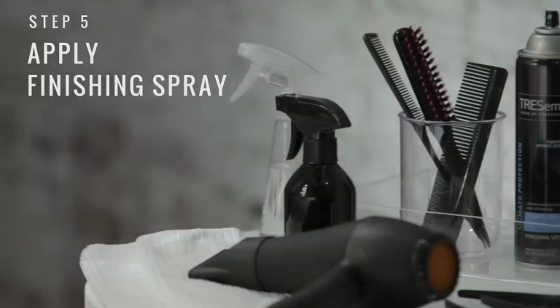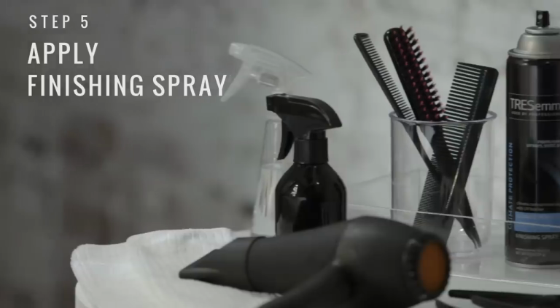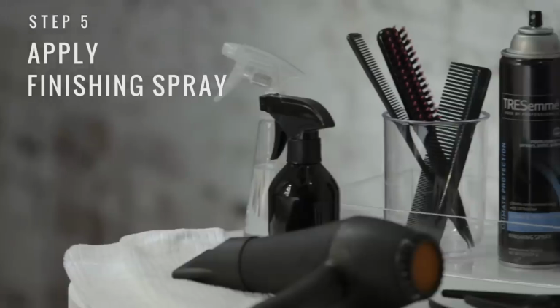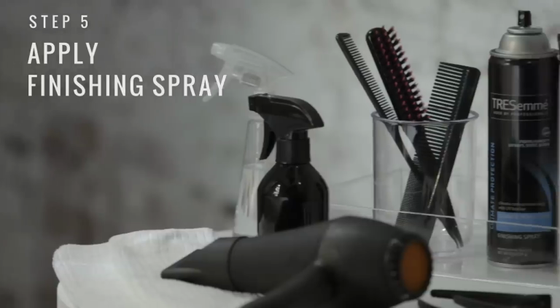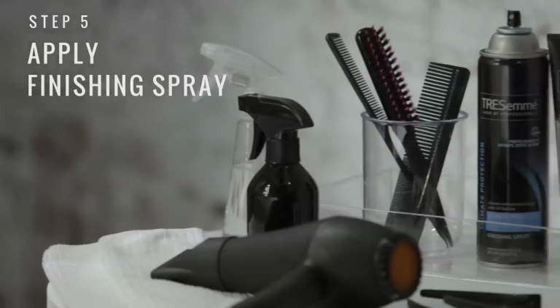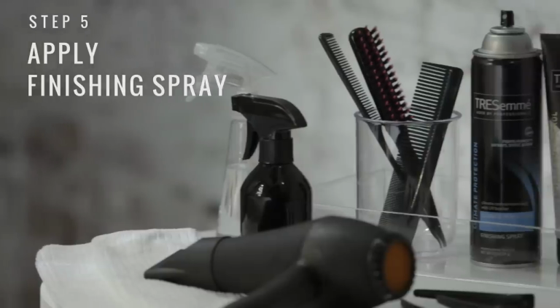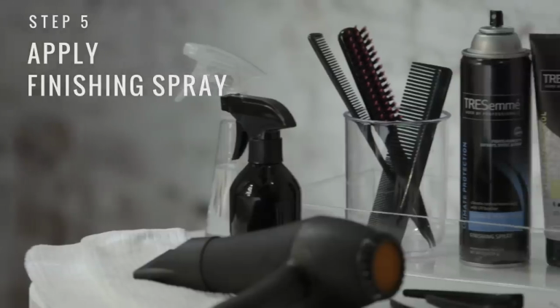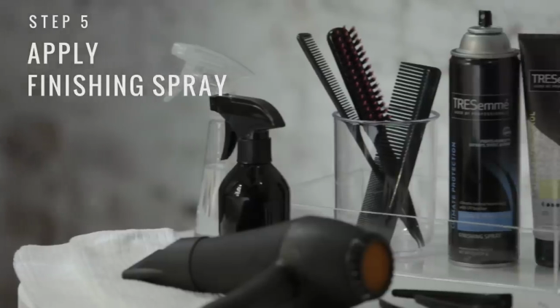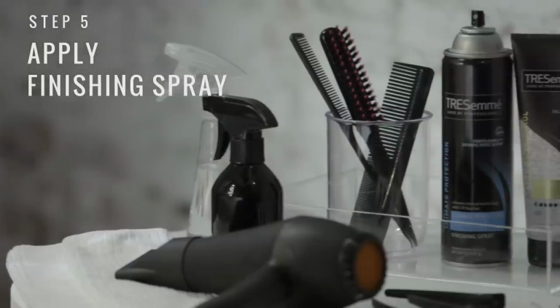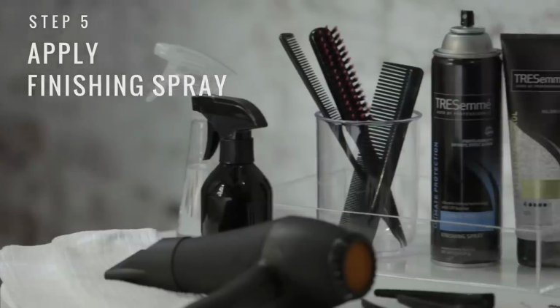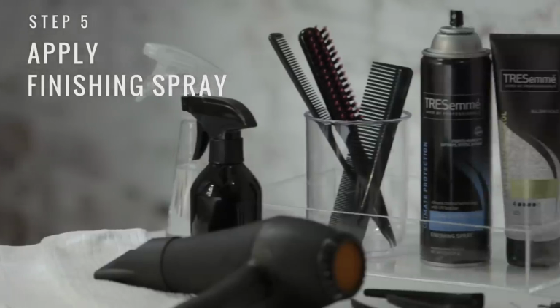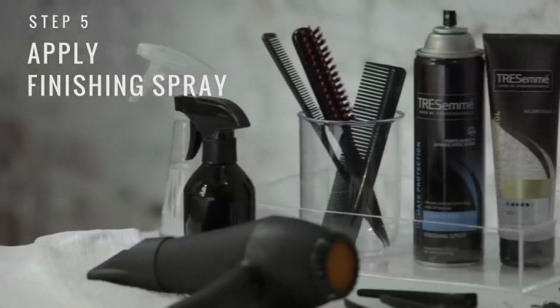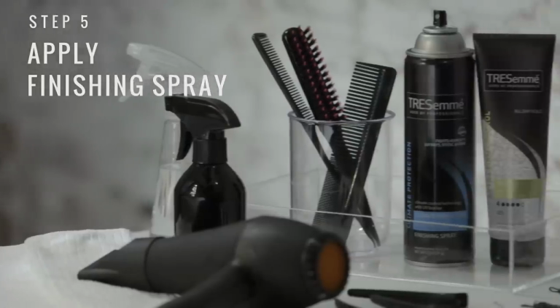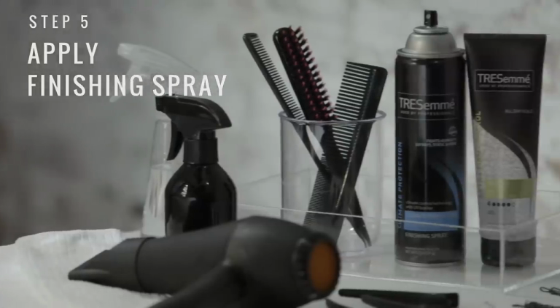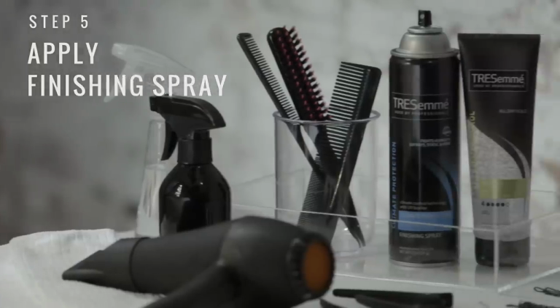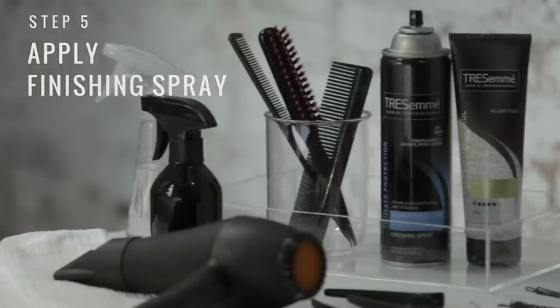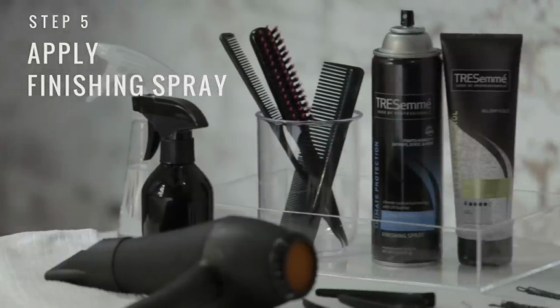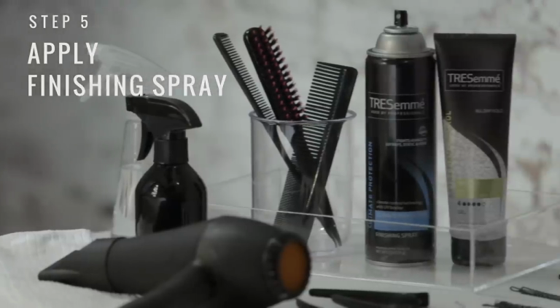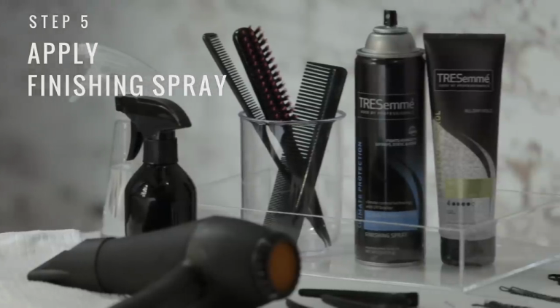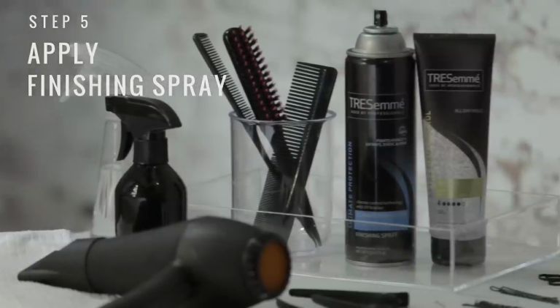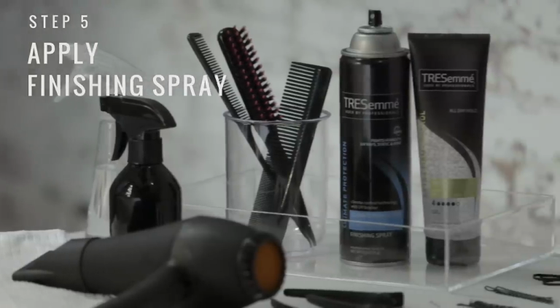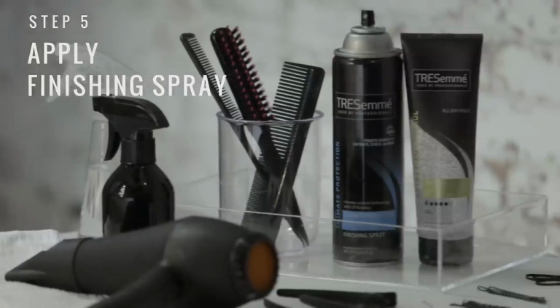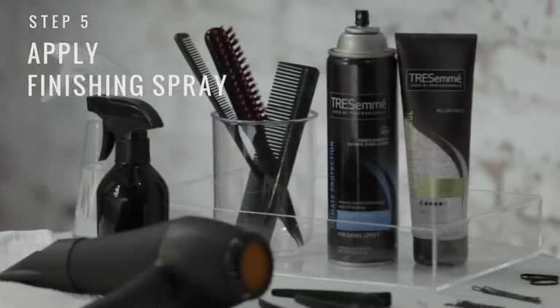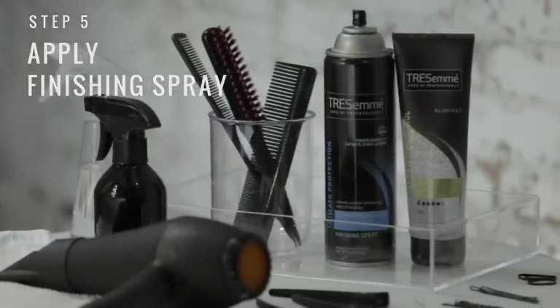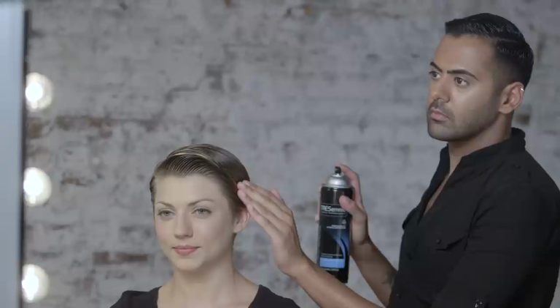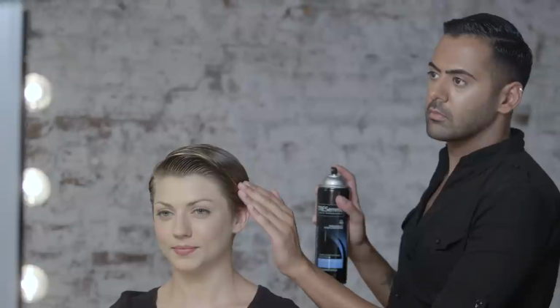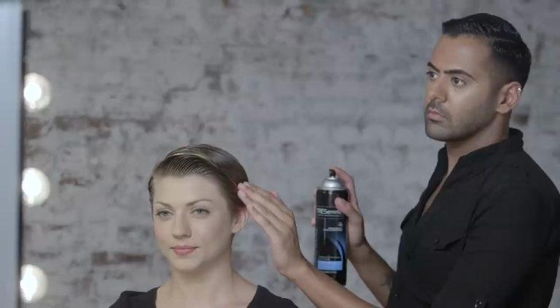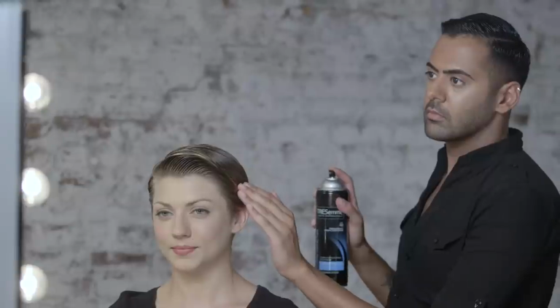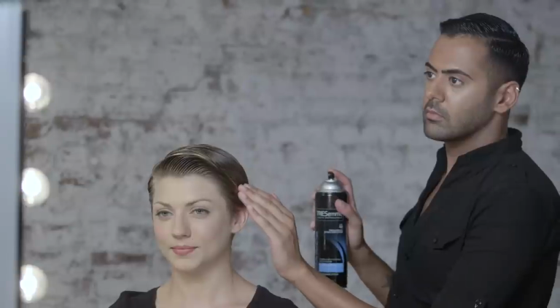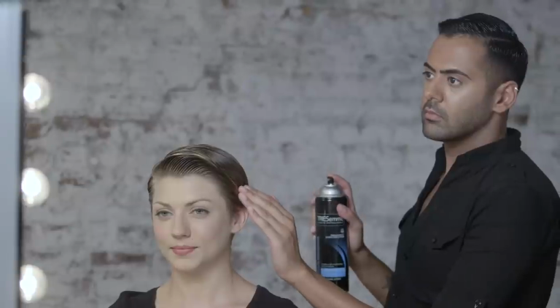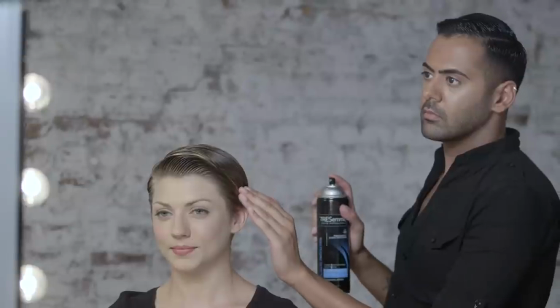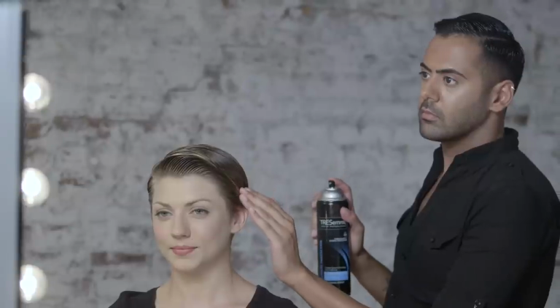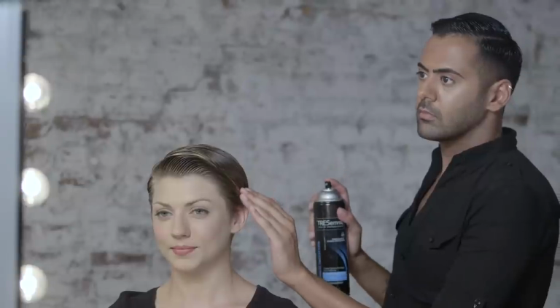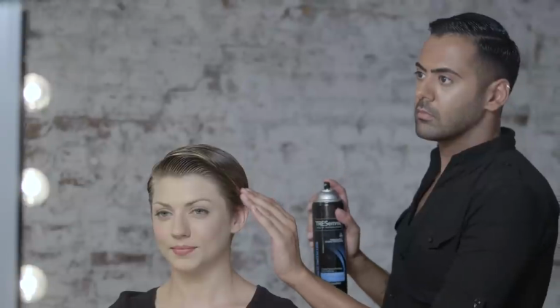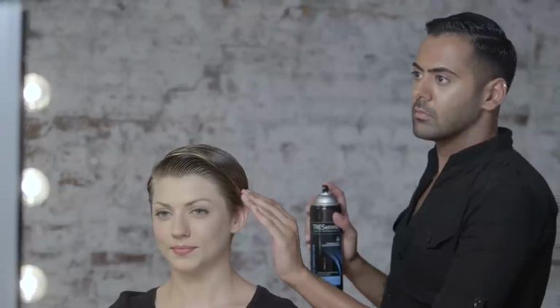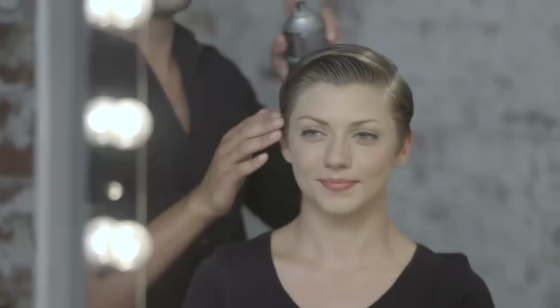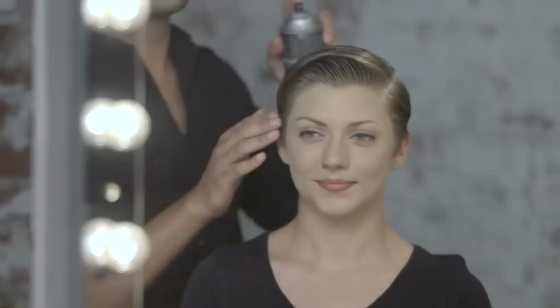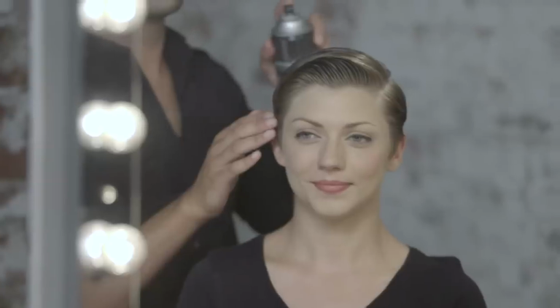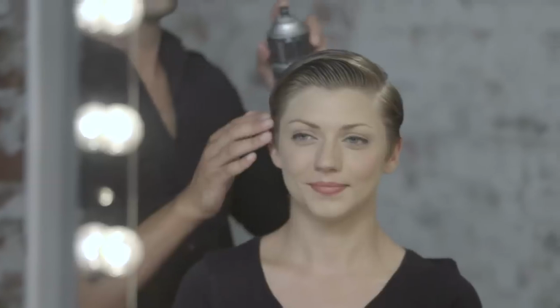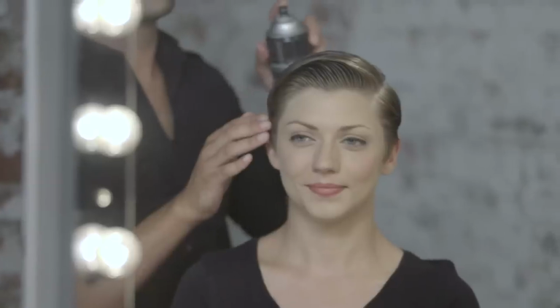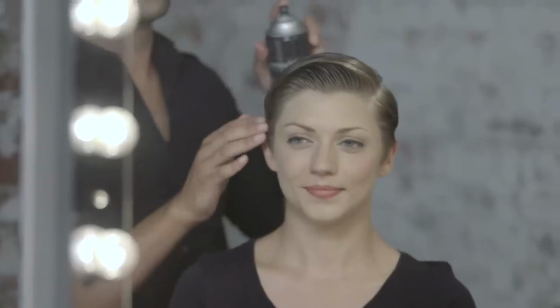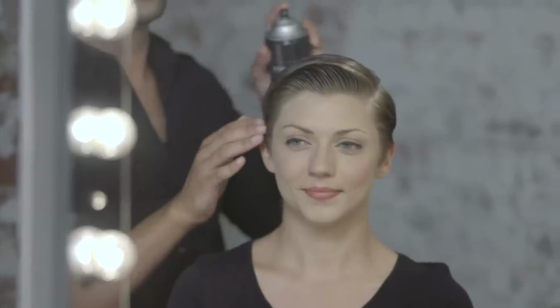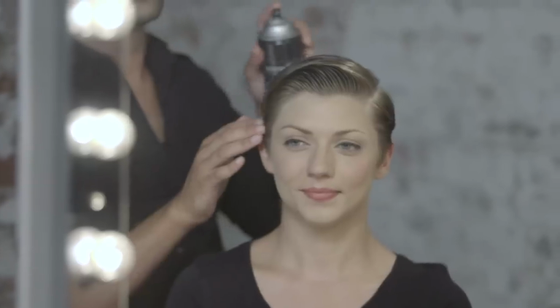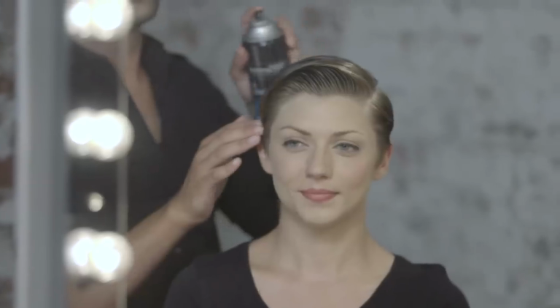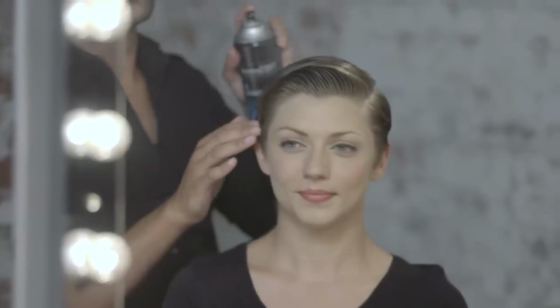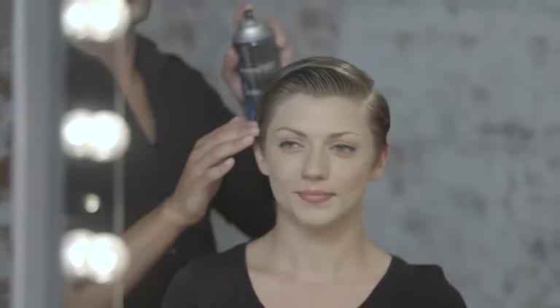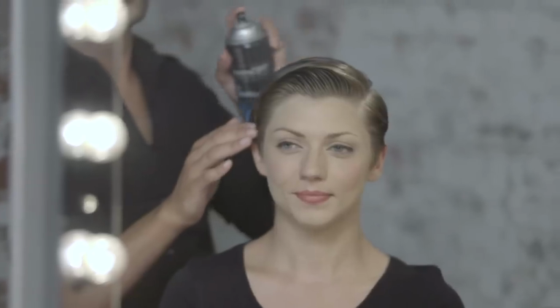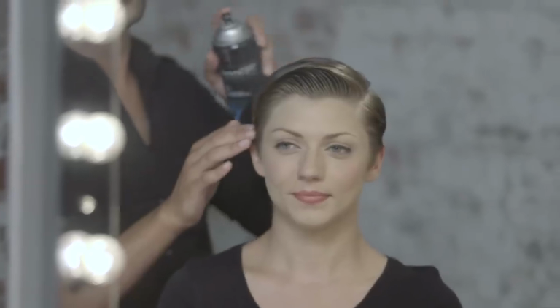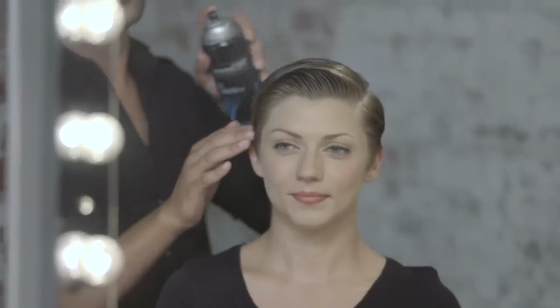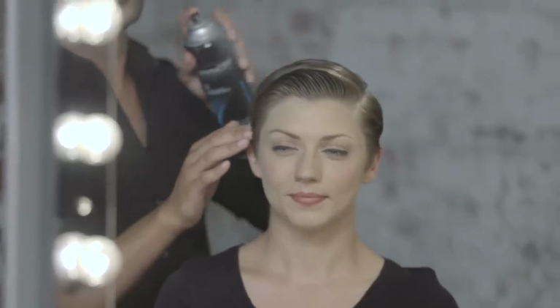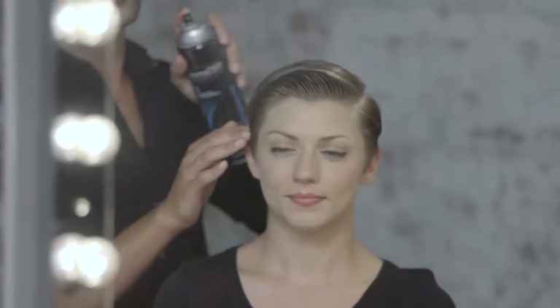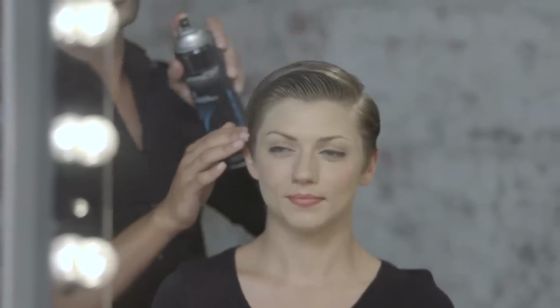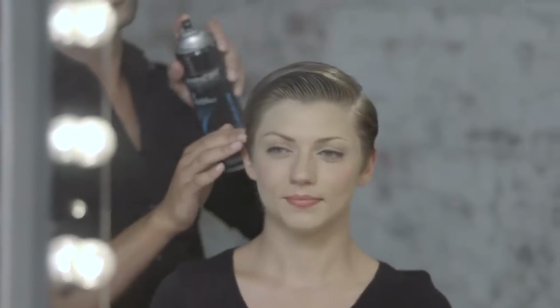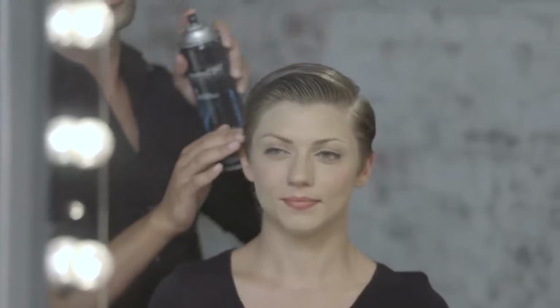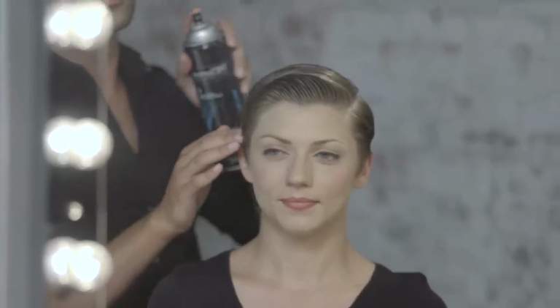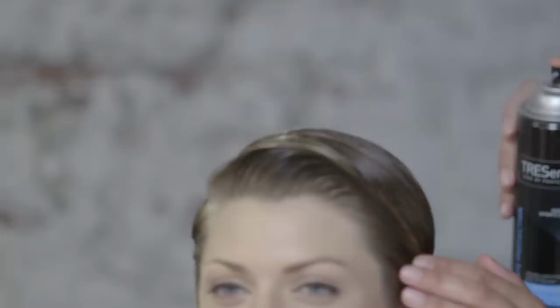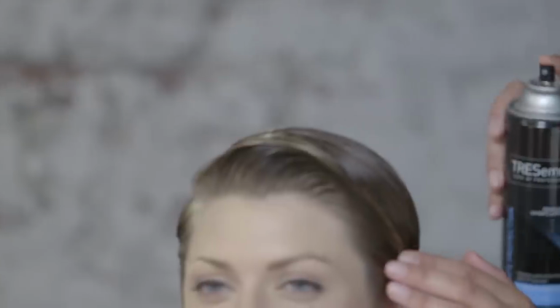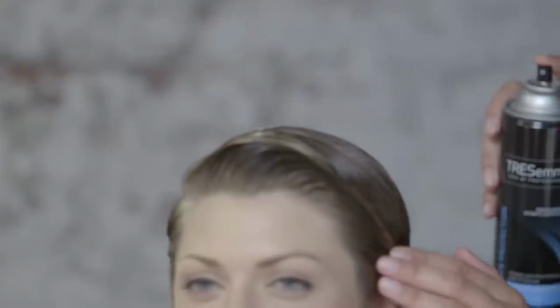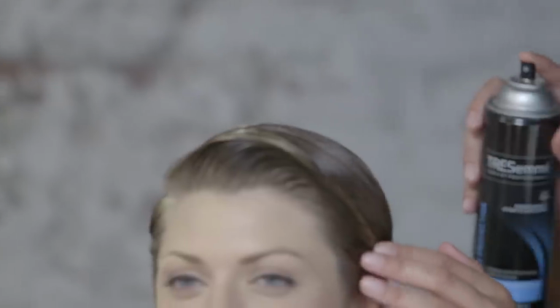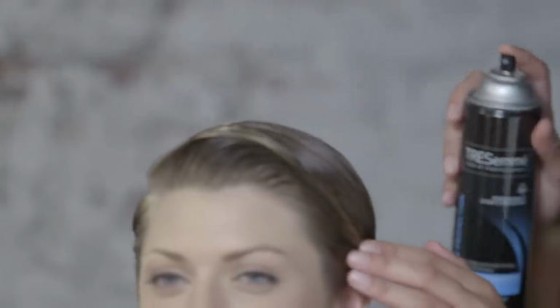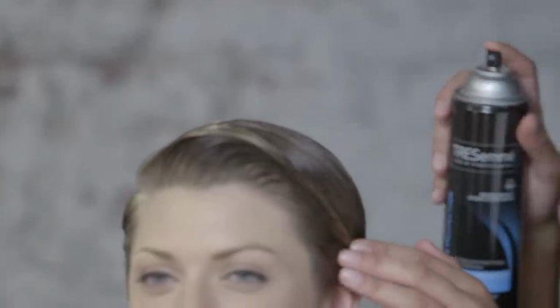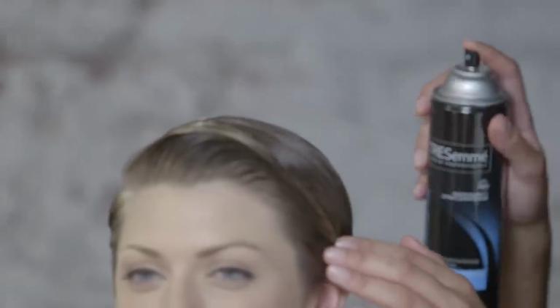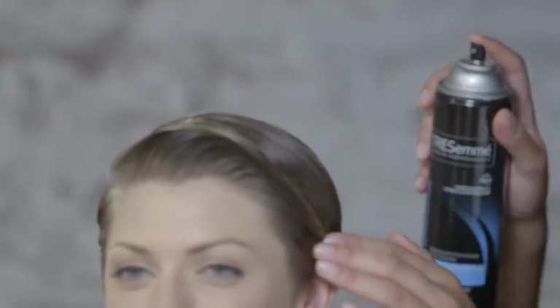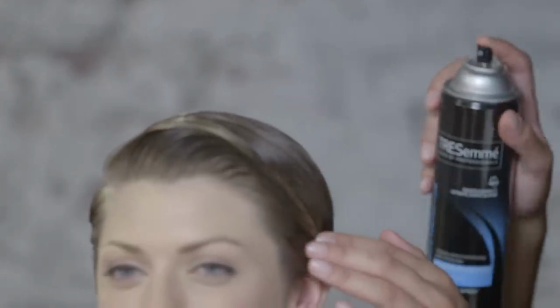To complete your look, finish off by using climate protection finishing spray all over to protect your hair from the elements.